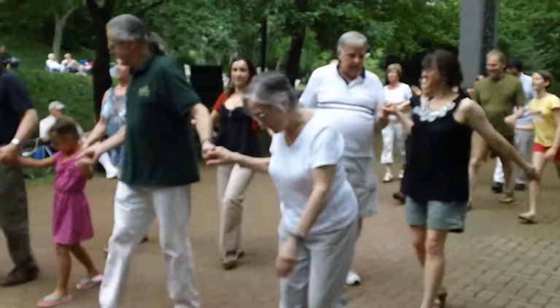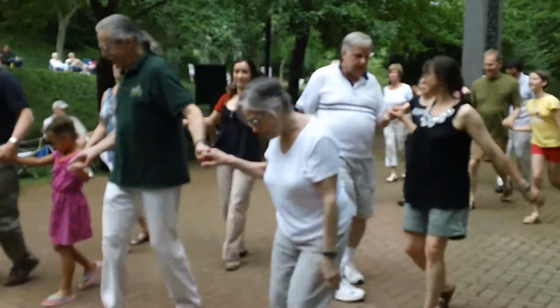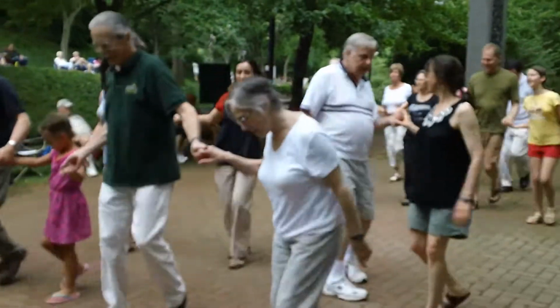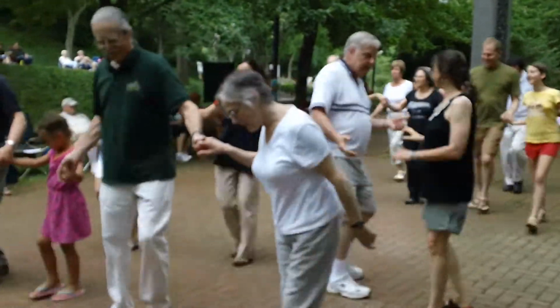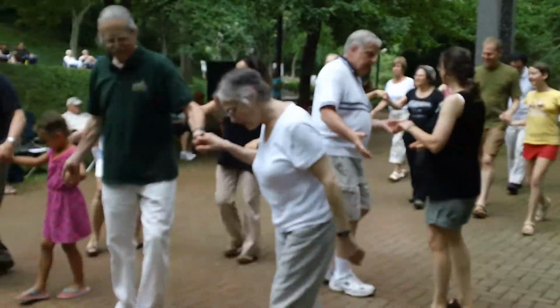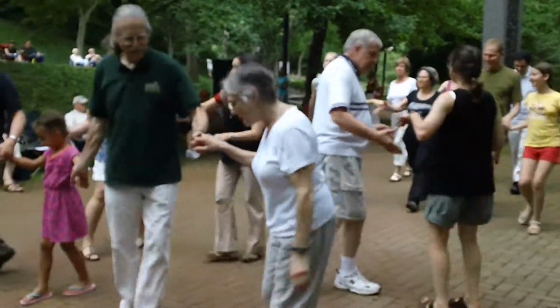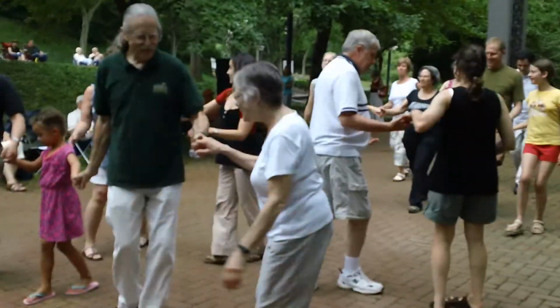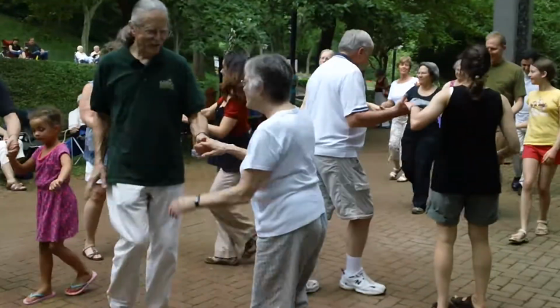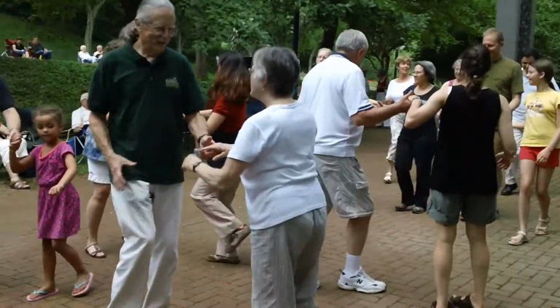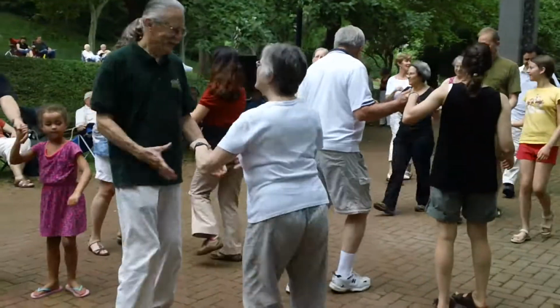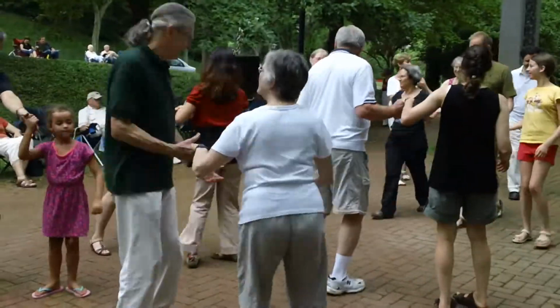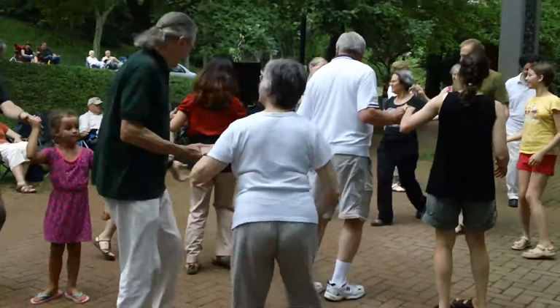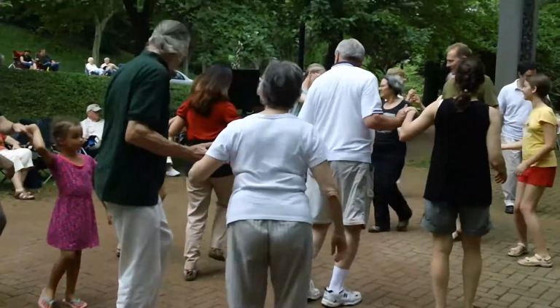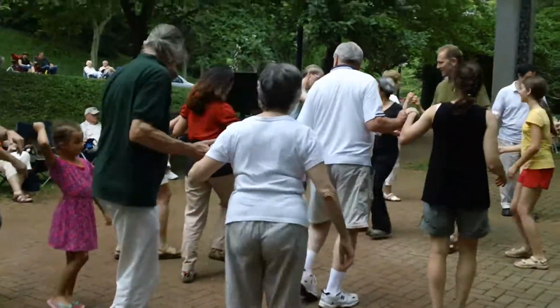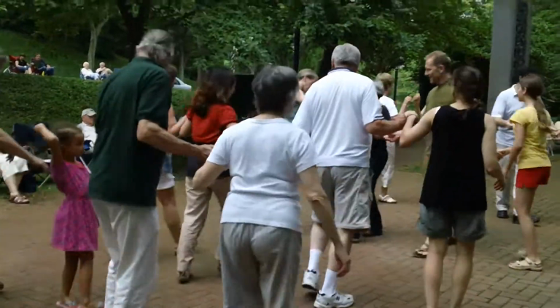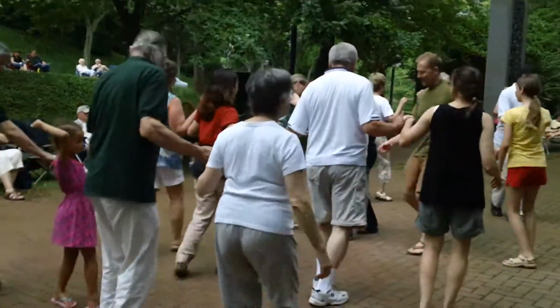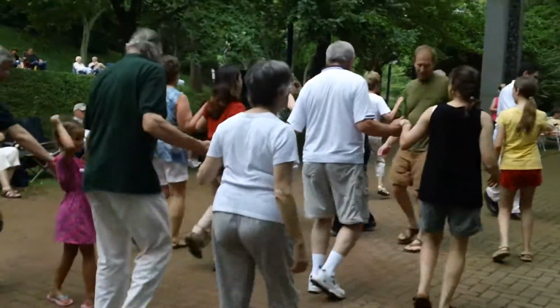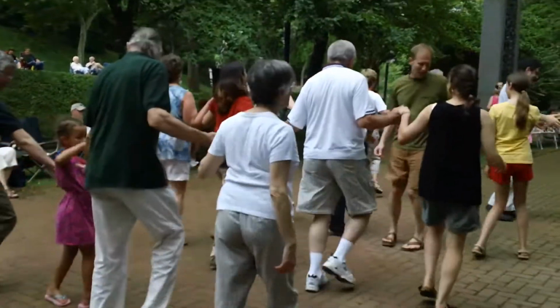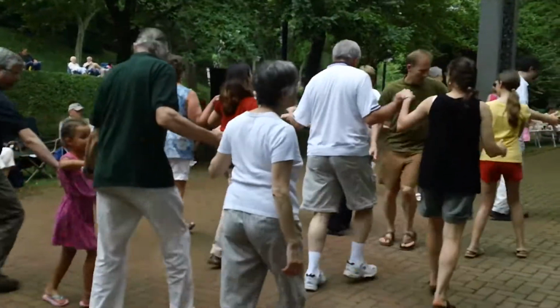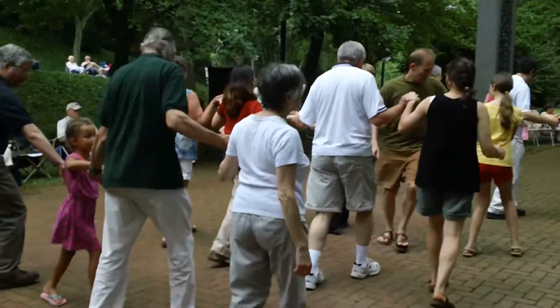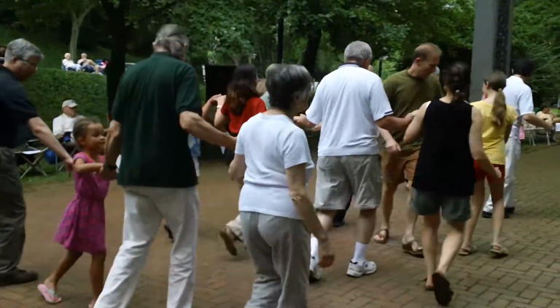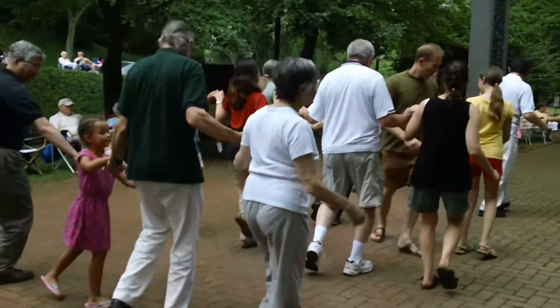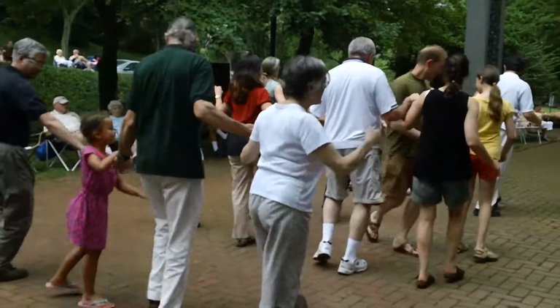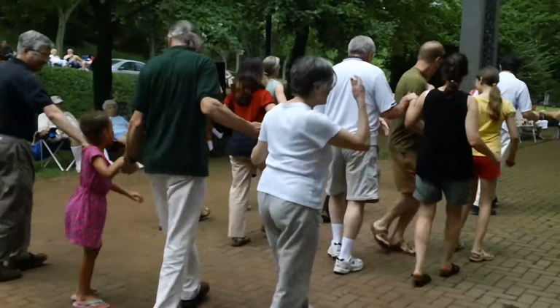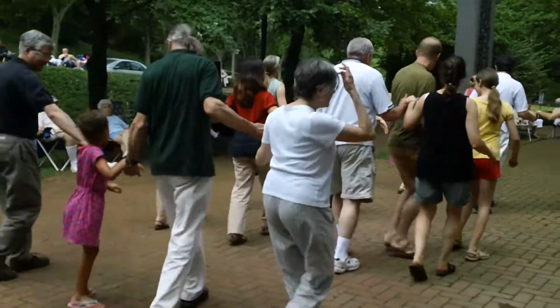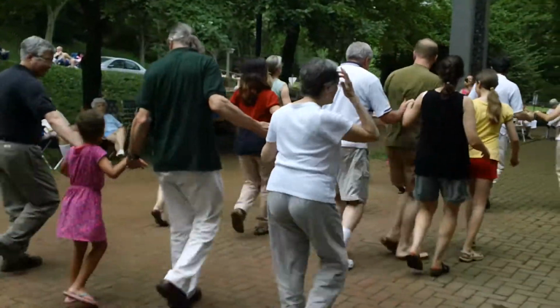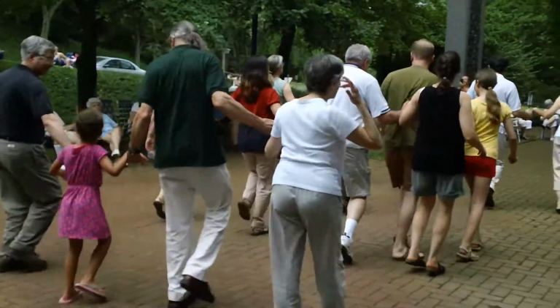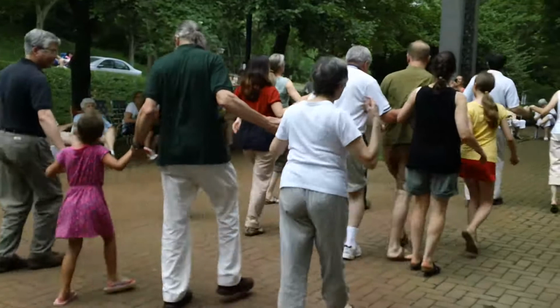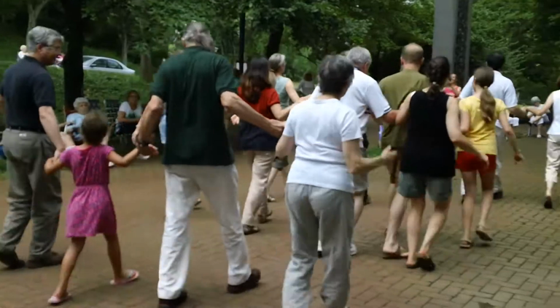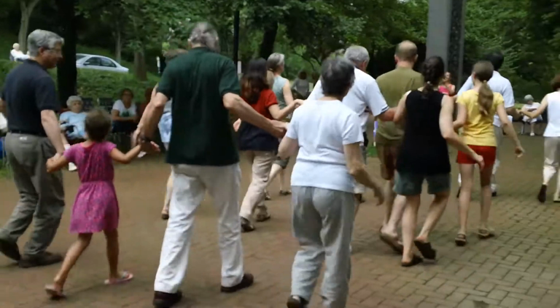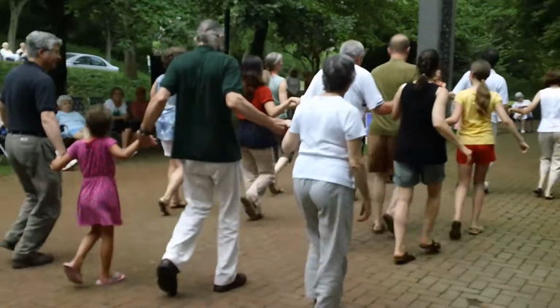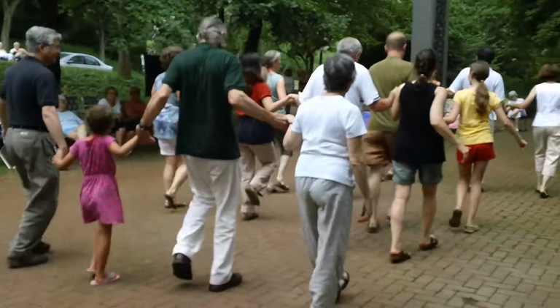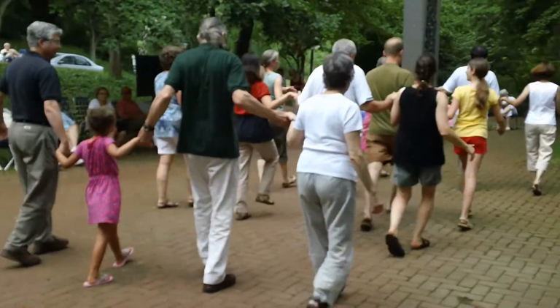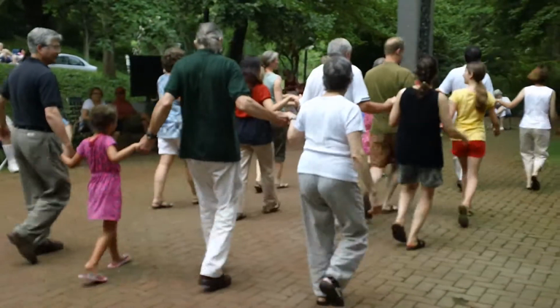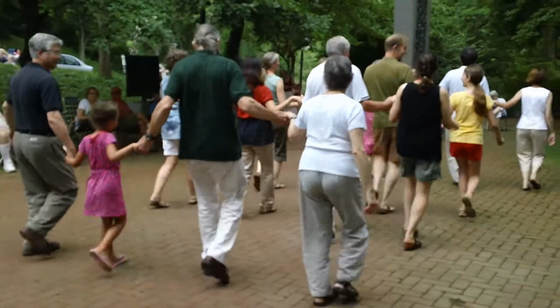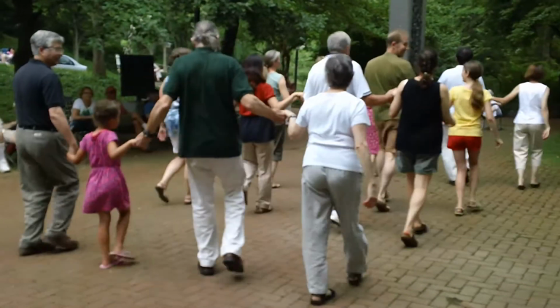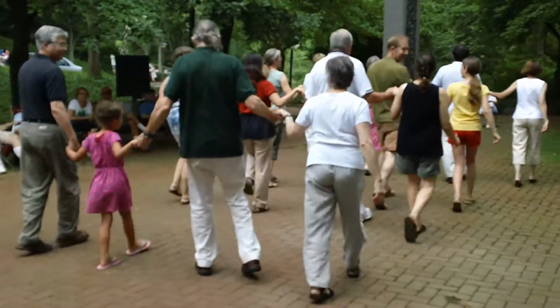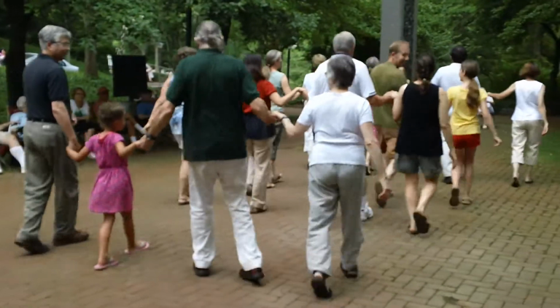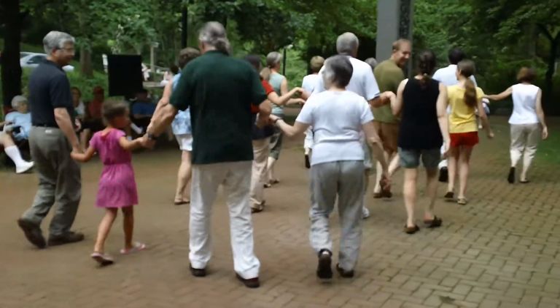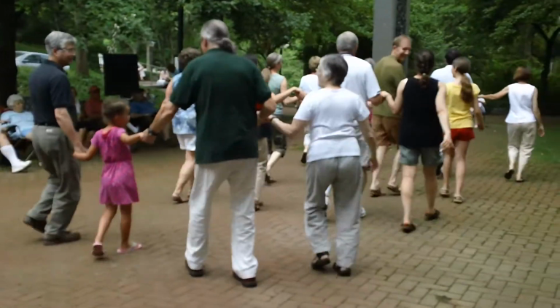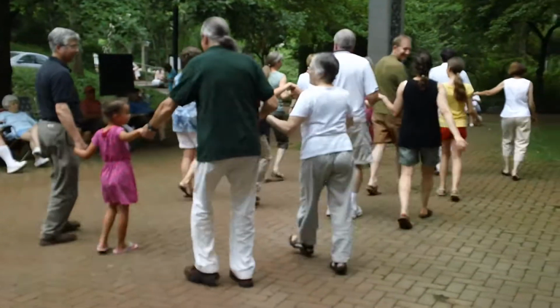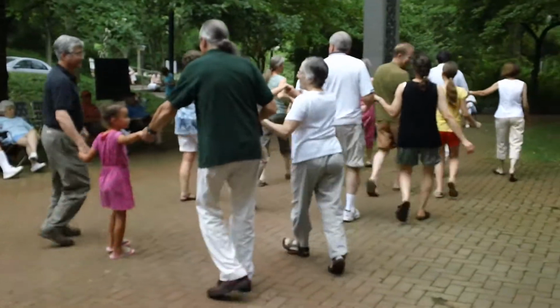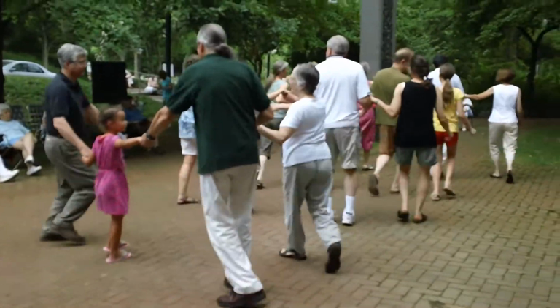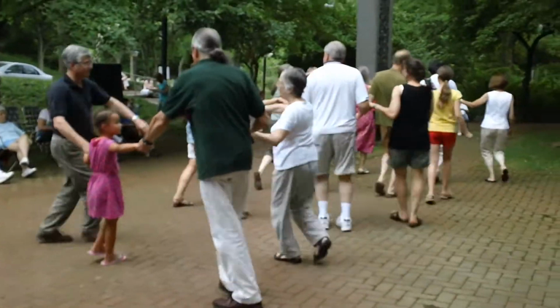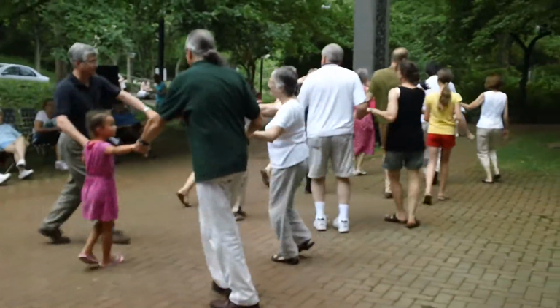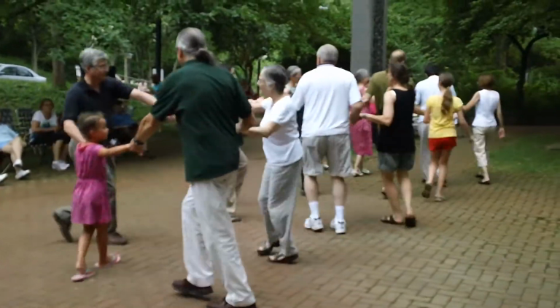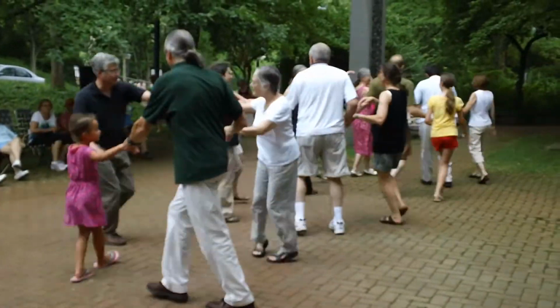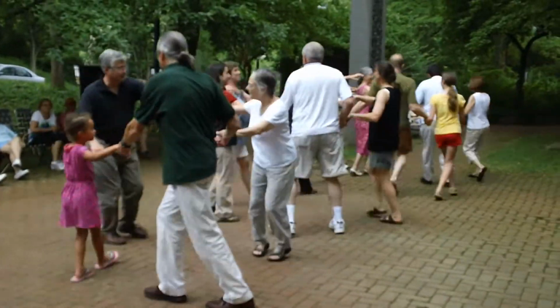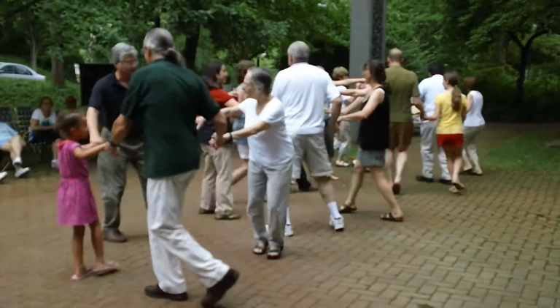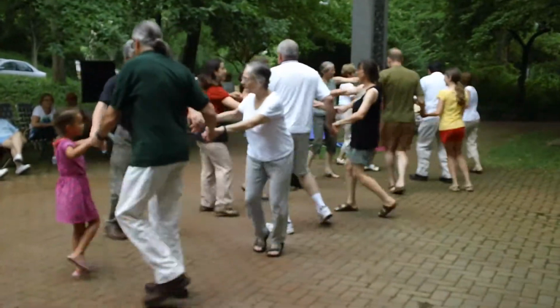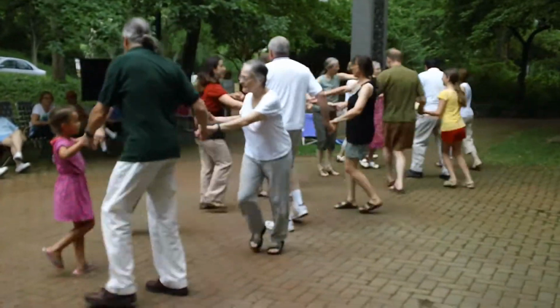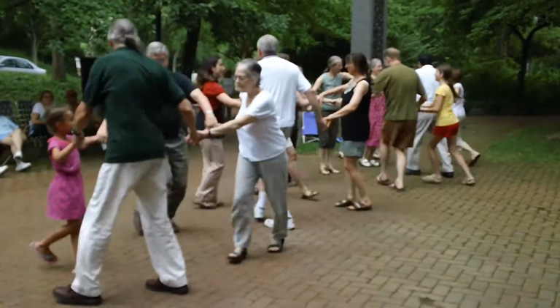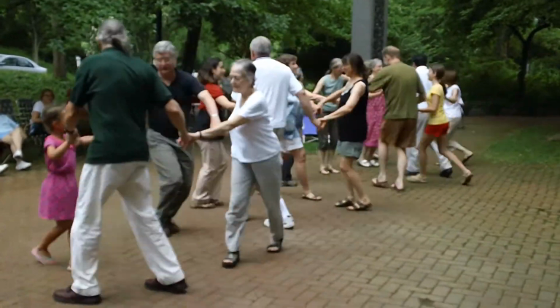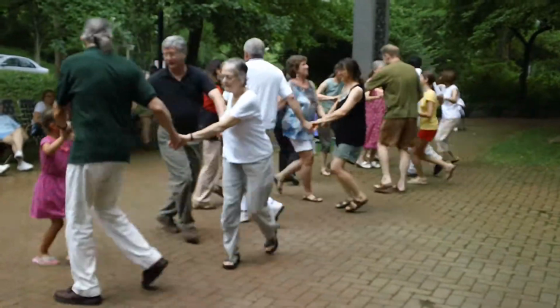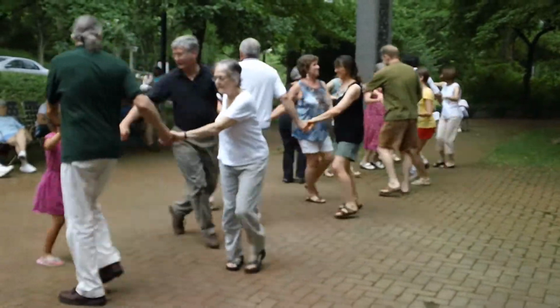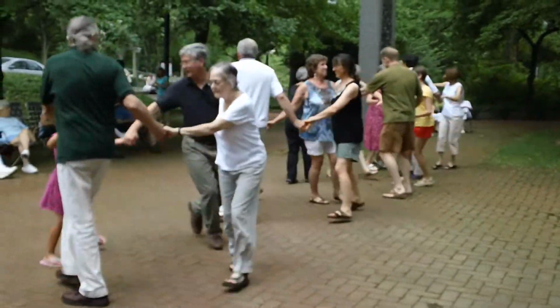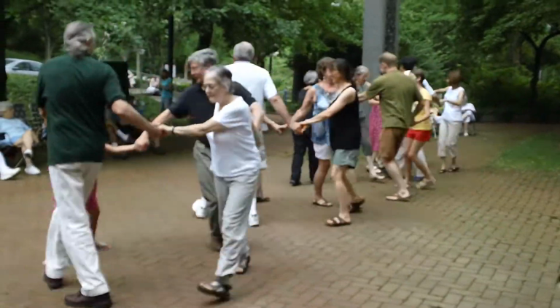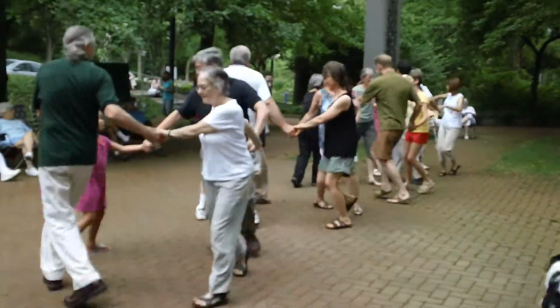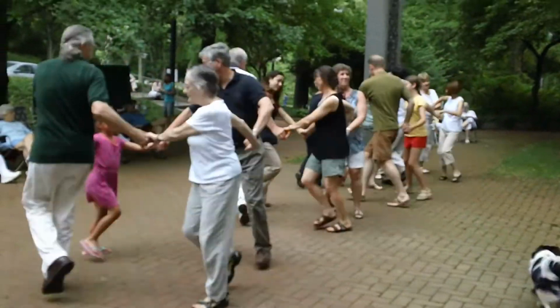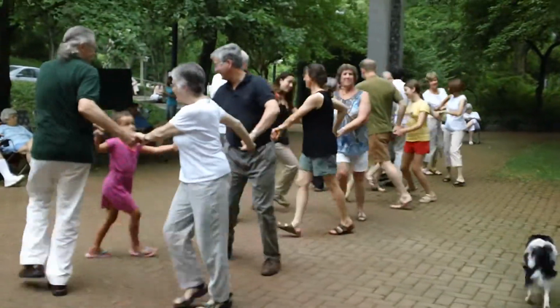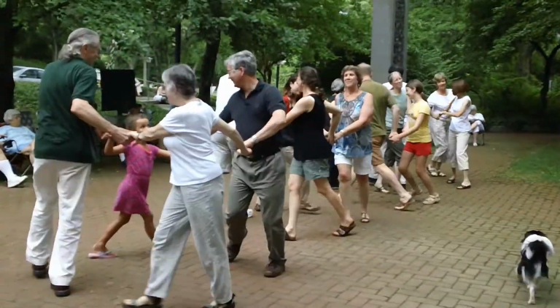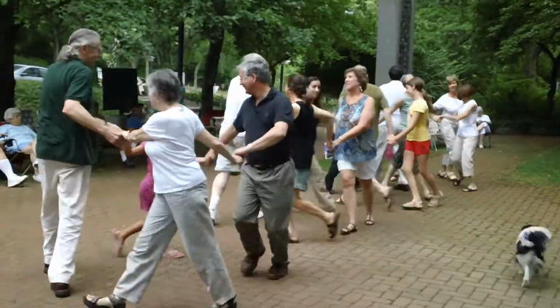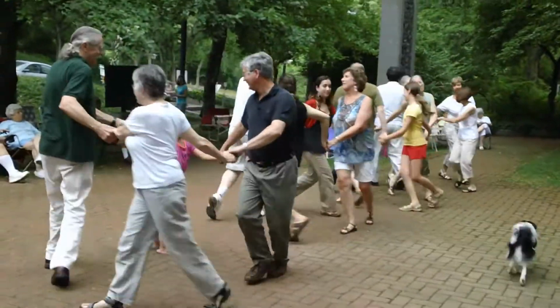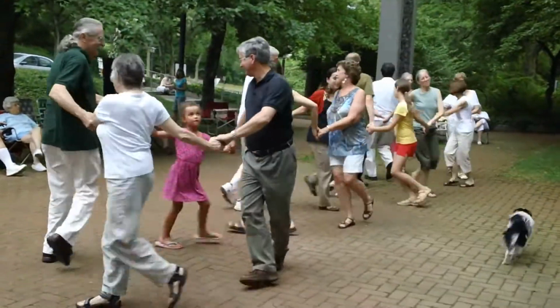Turn a little bit, come on back, bend to a circle, and circle to the left all the way.